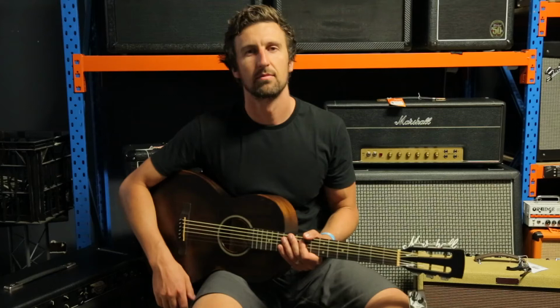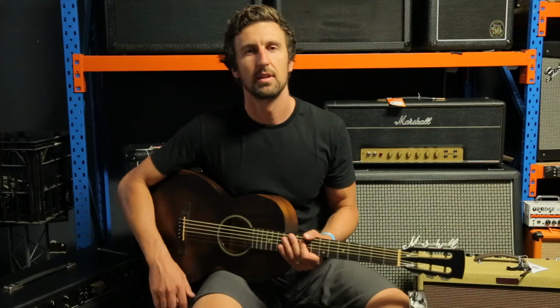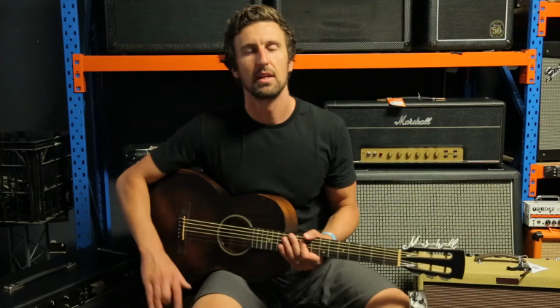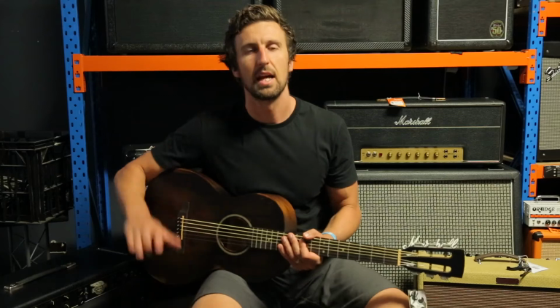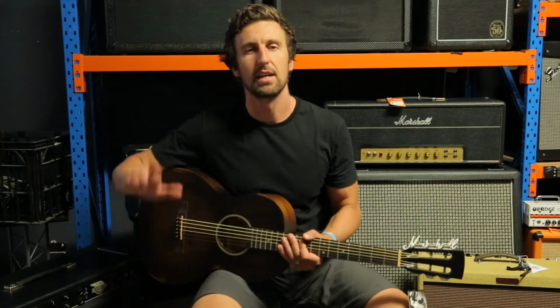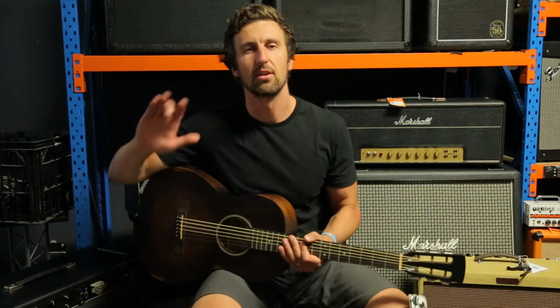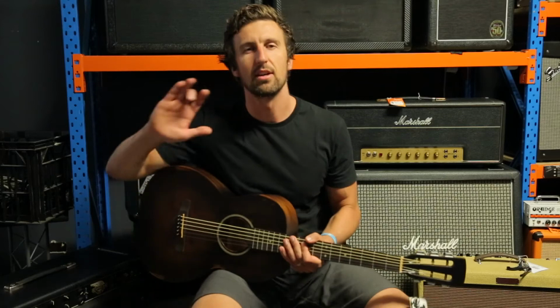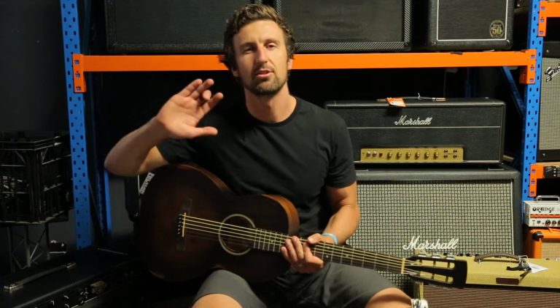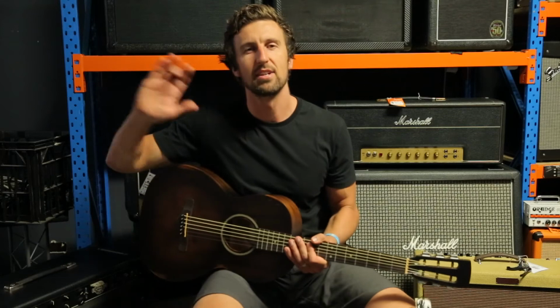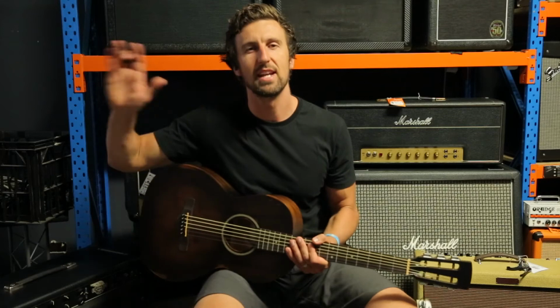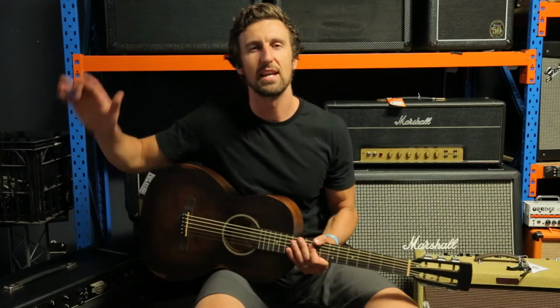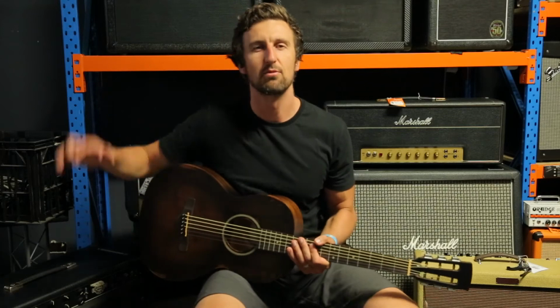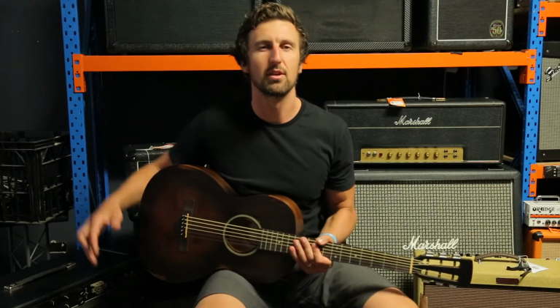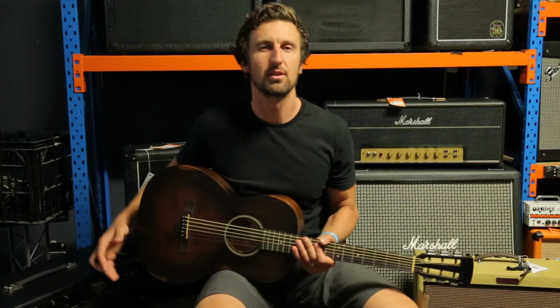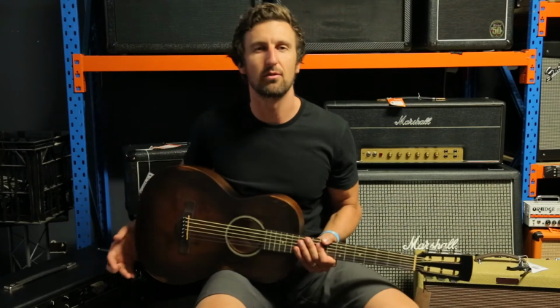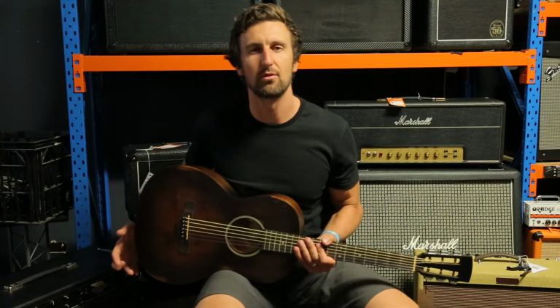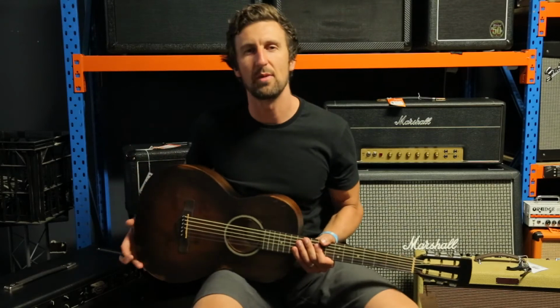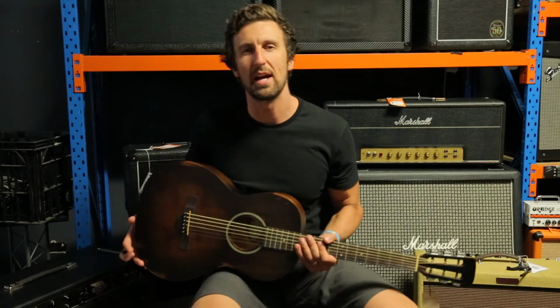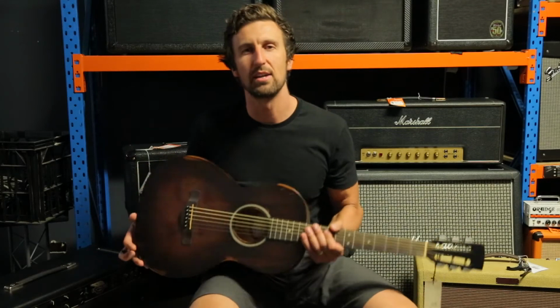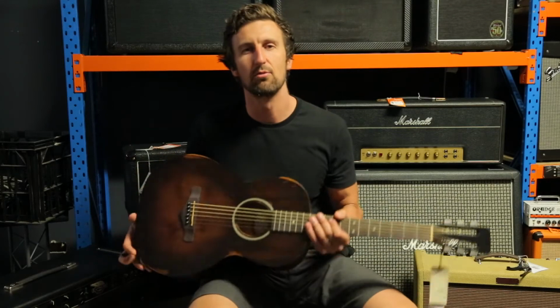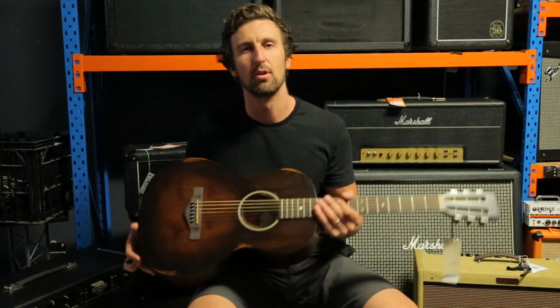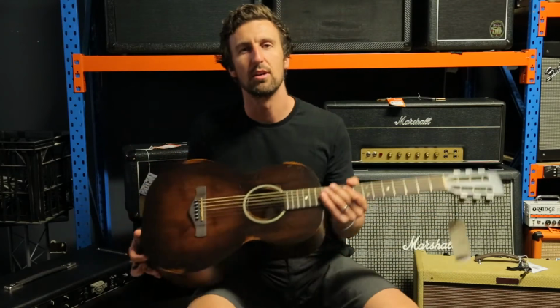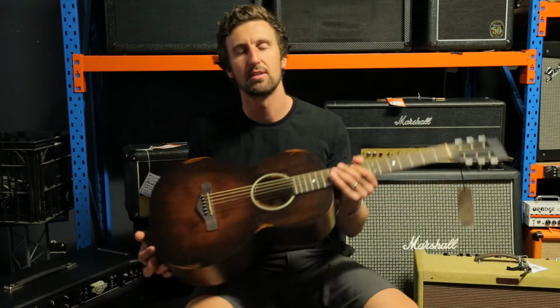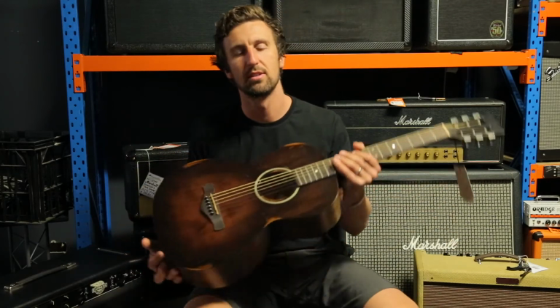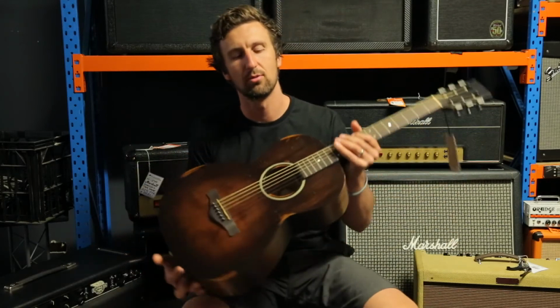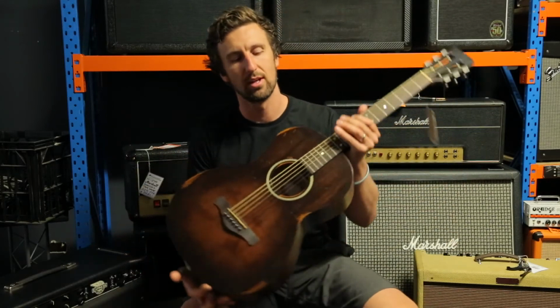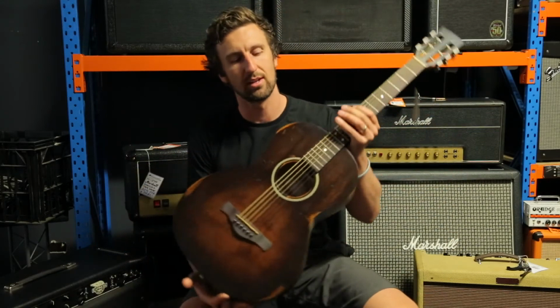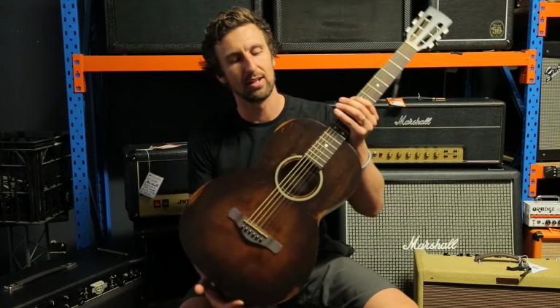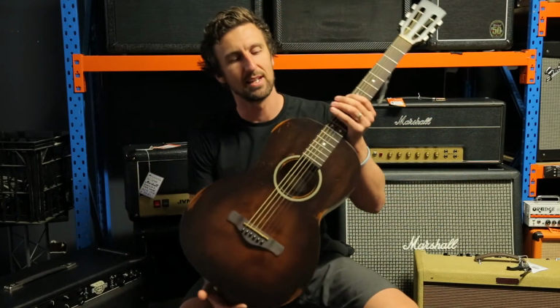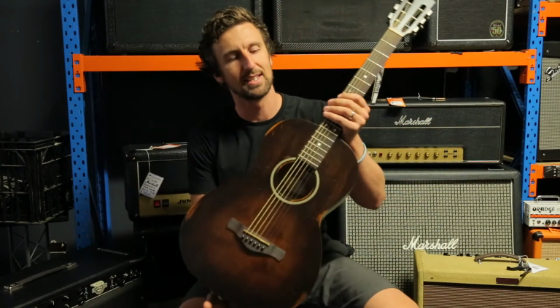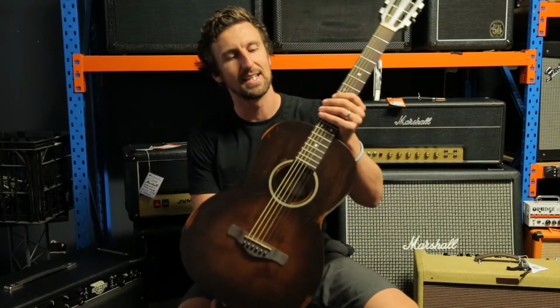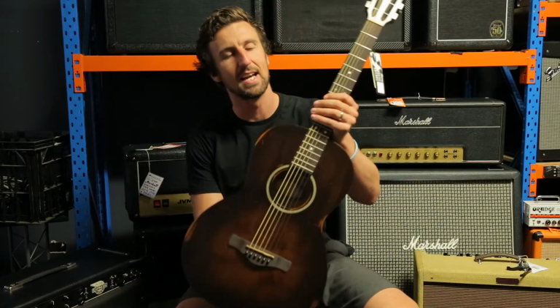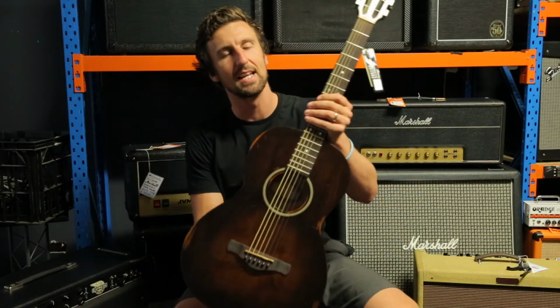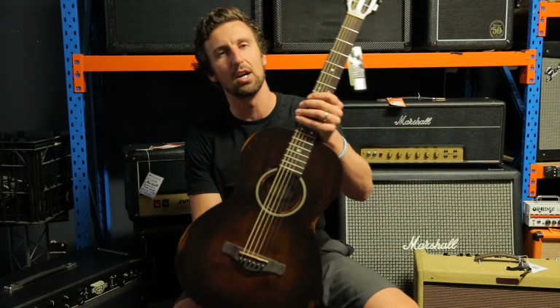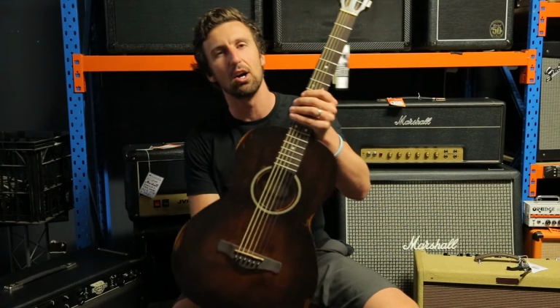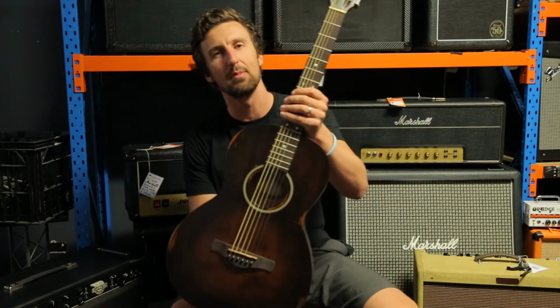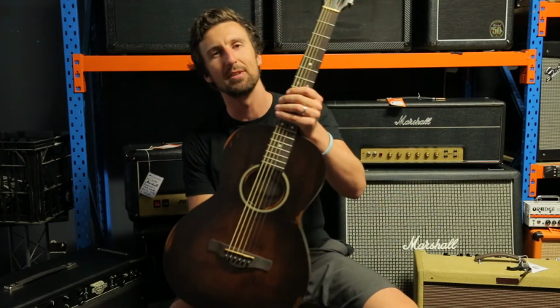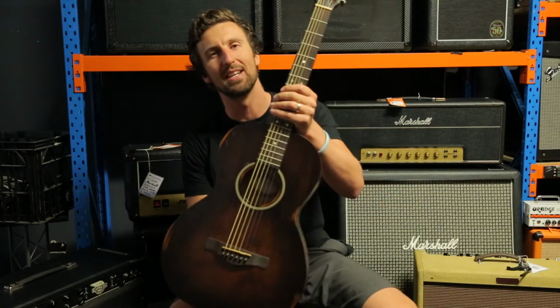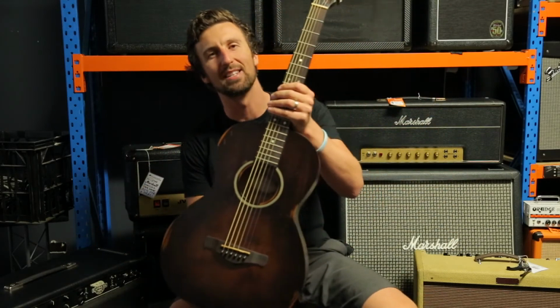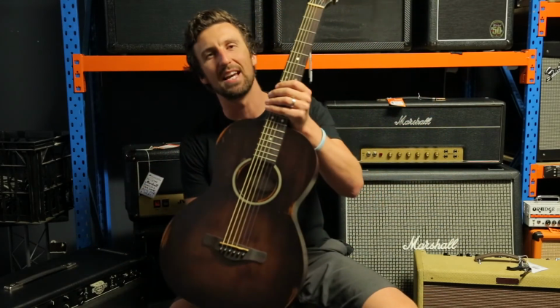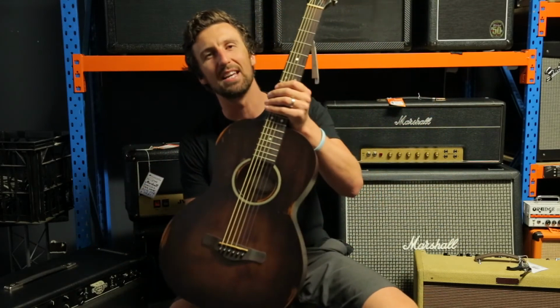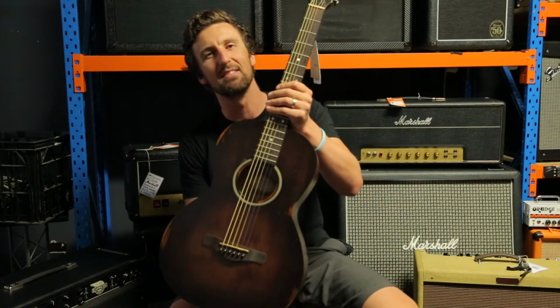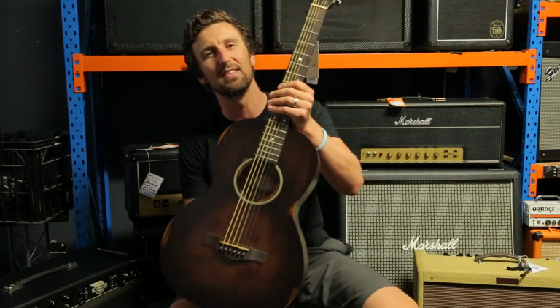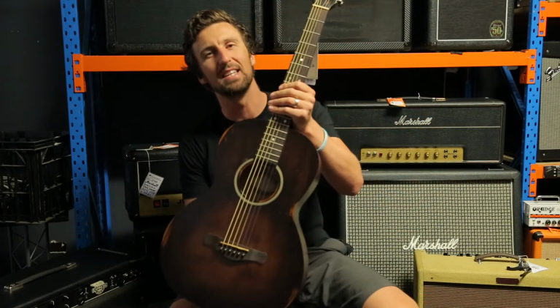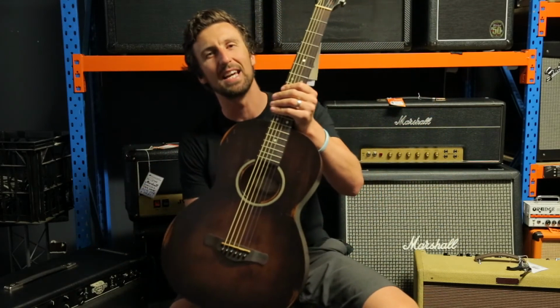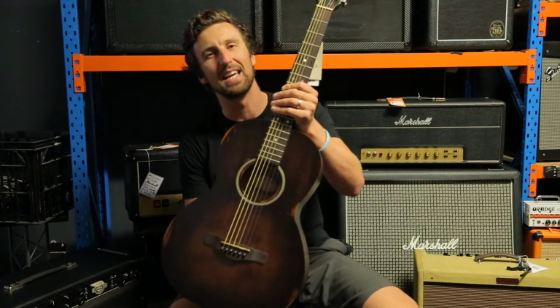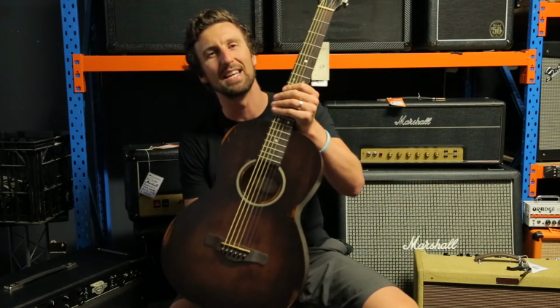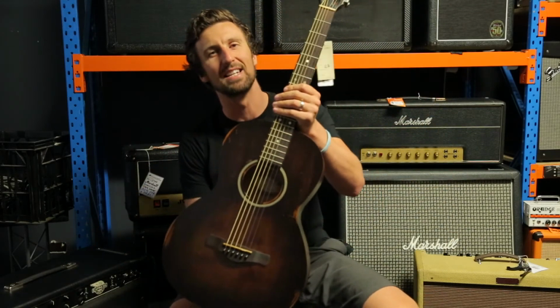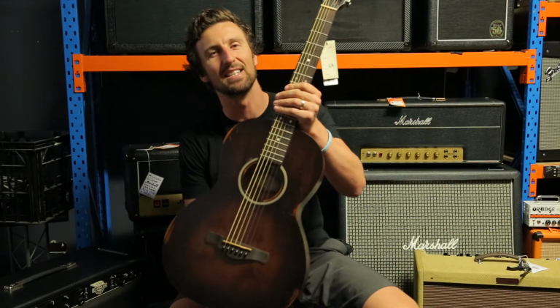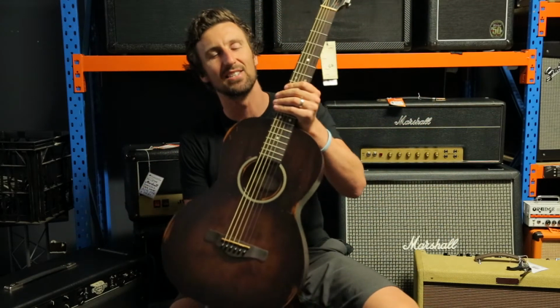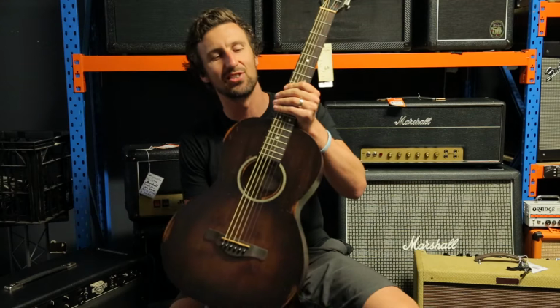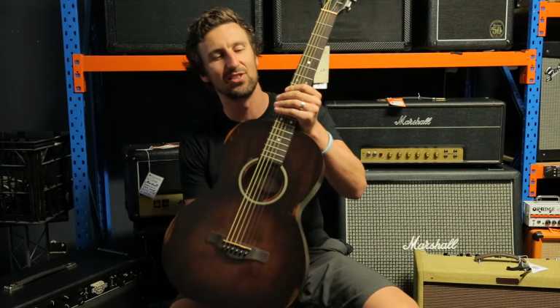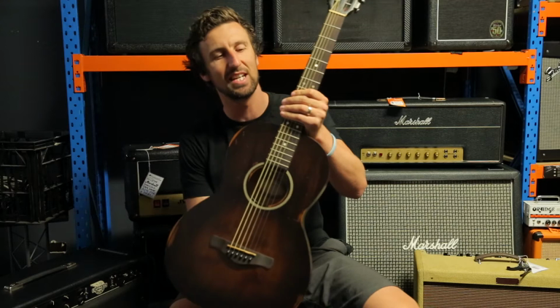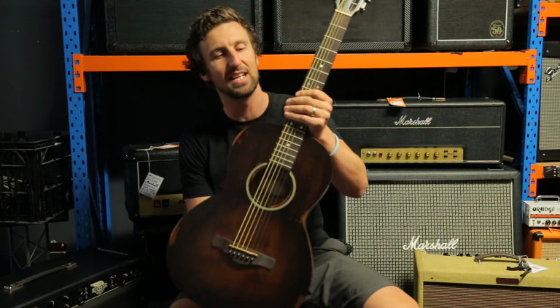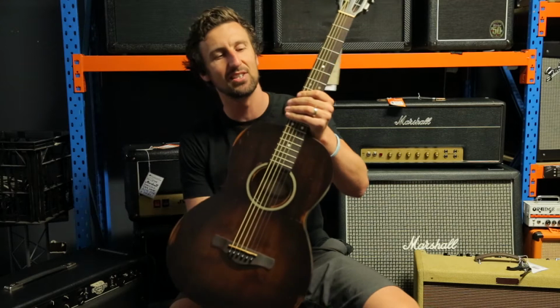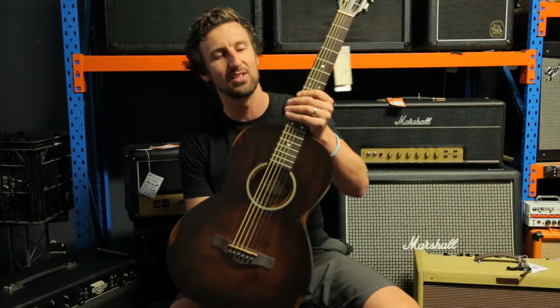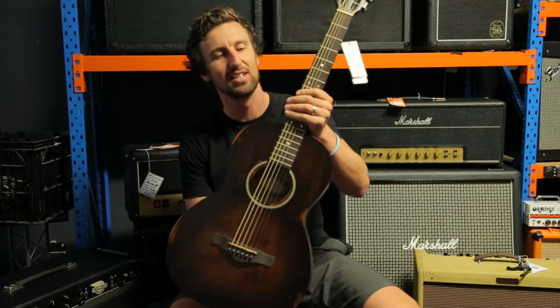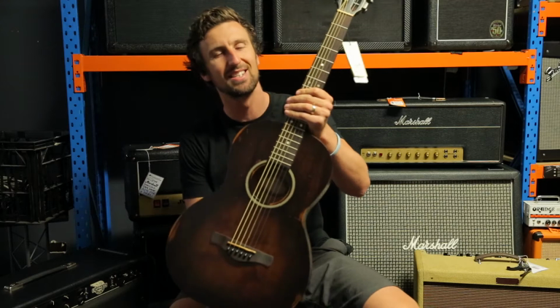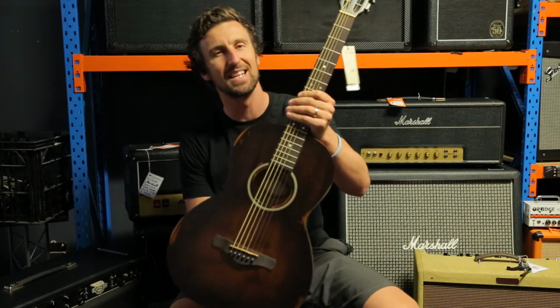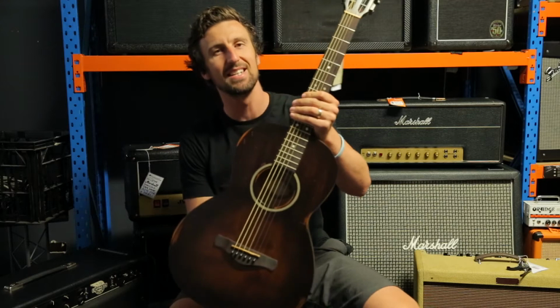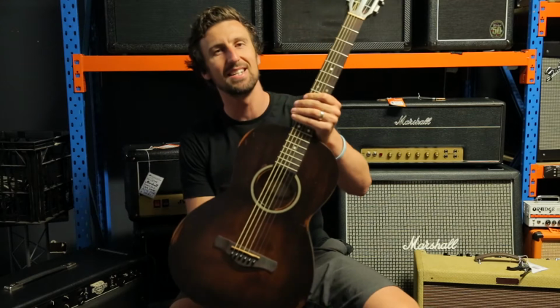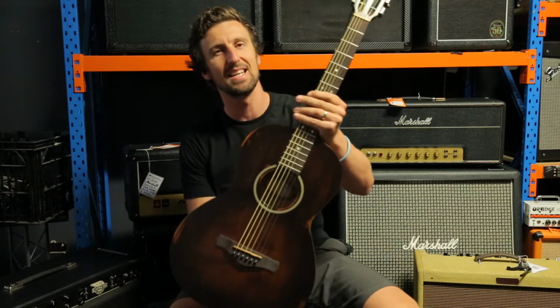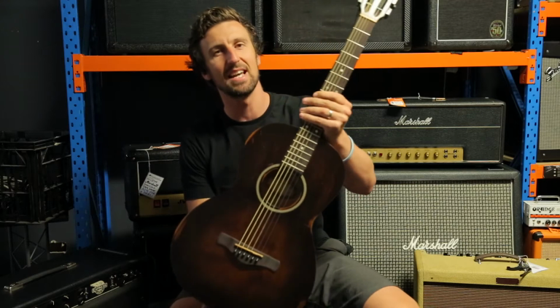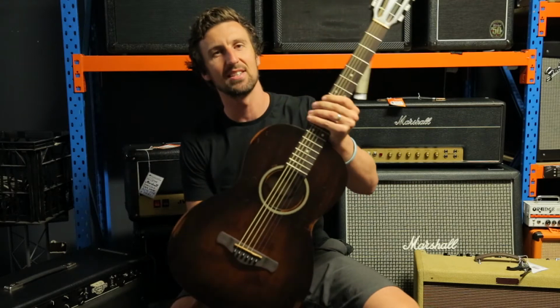Hey guys, Glenn Hayworth from Hayworth. Look what I got here today — the Ibanez AVN6 DTS.